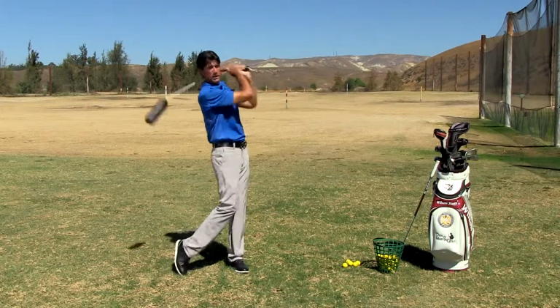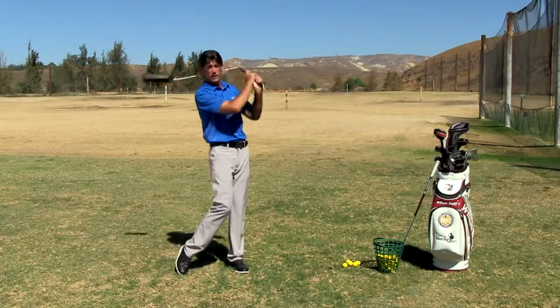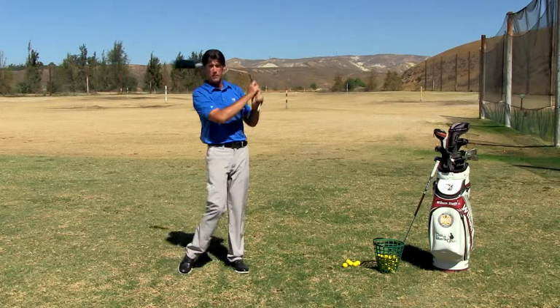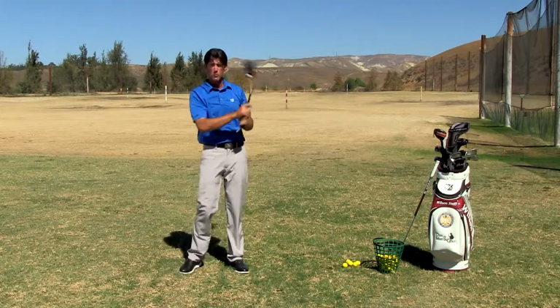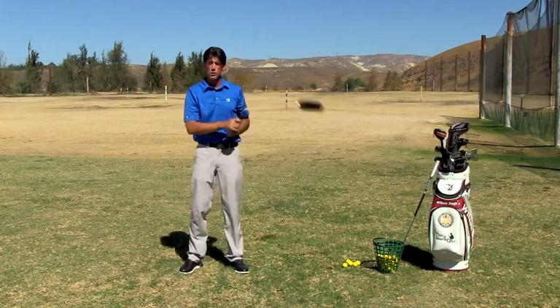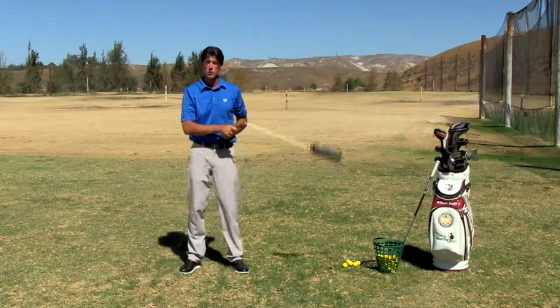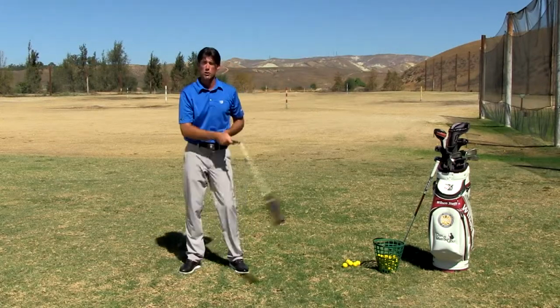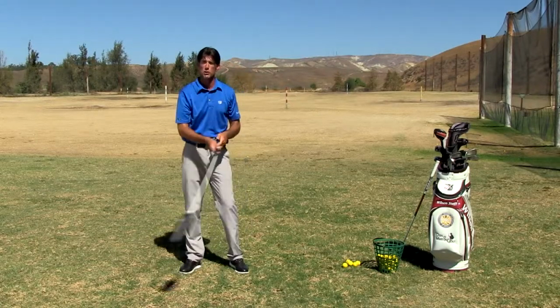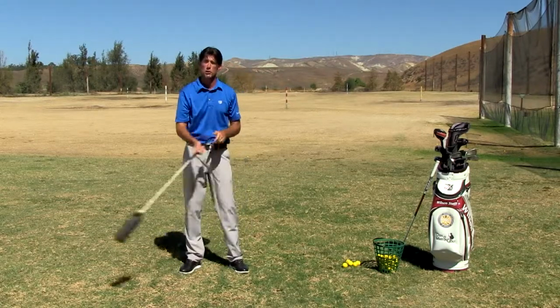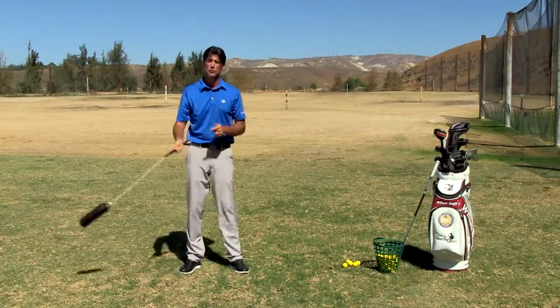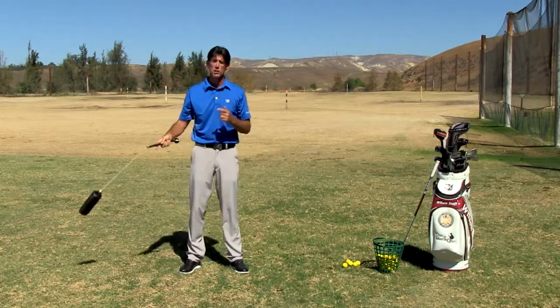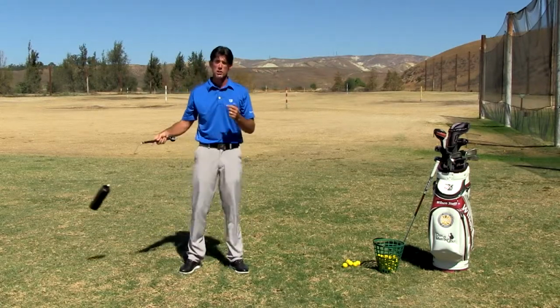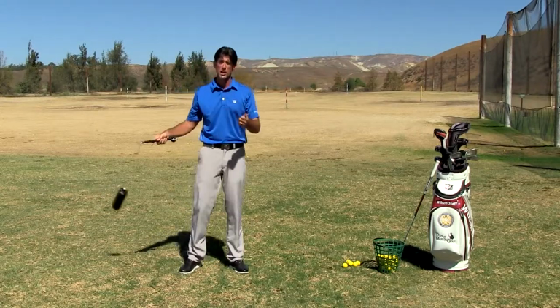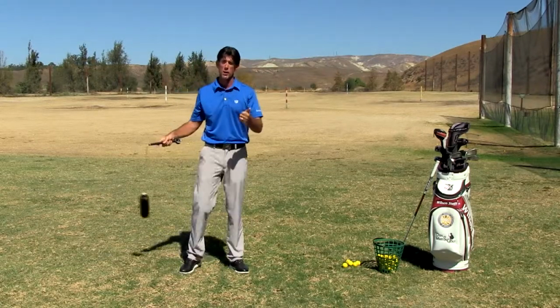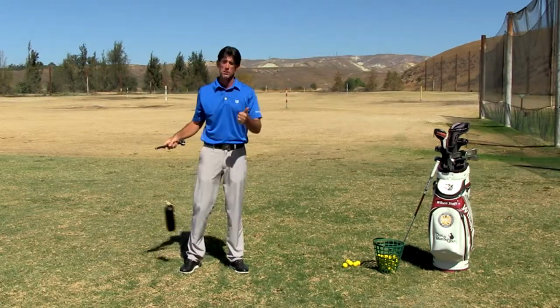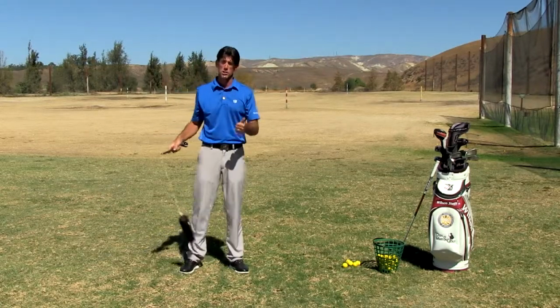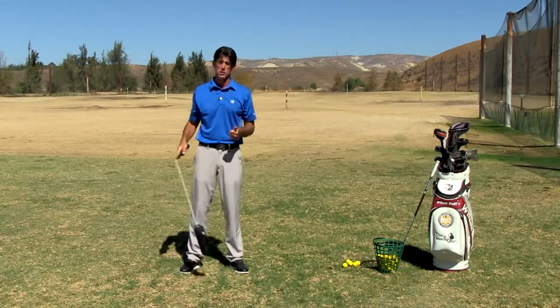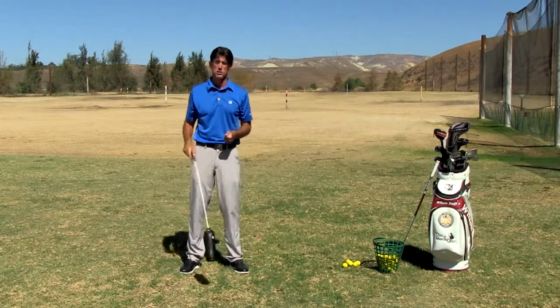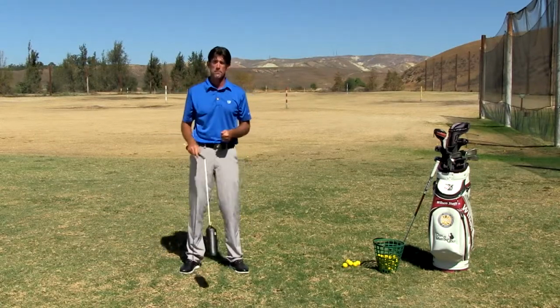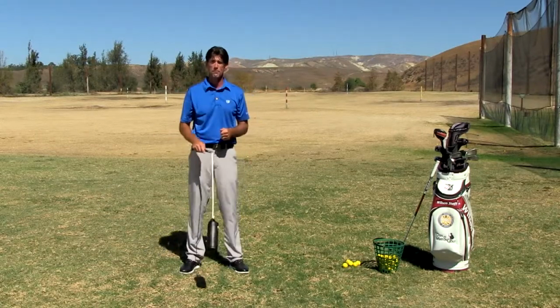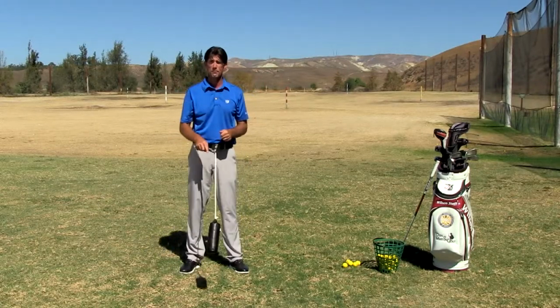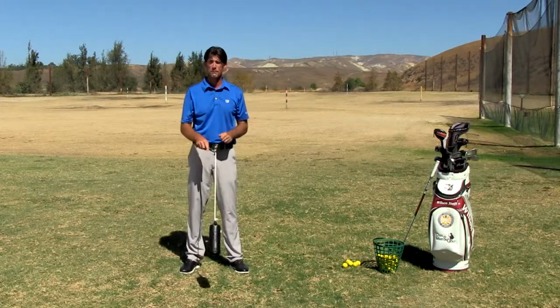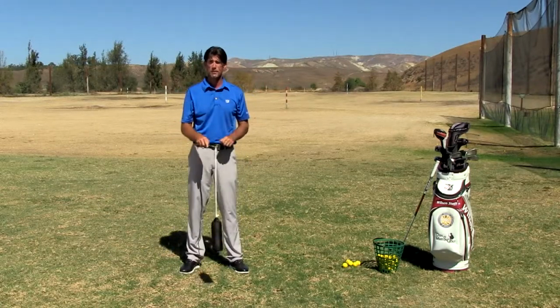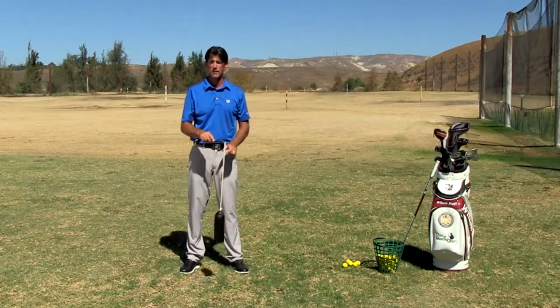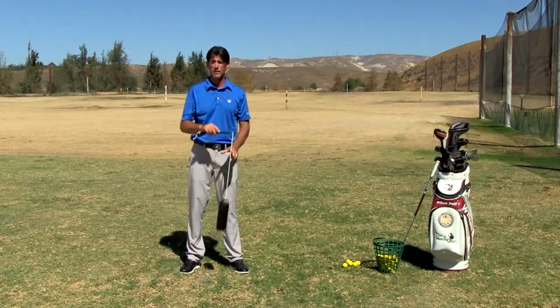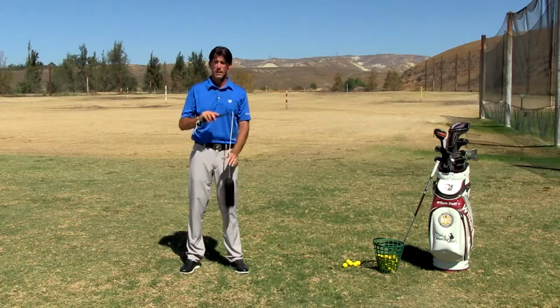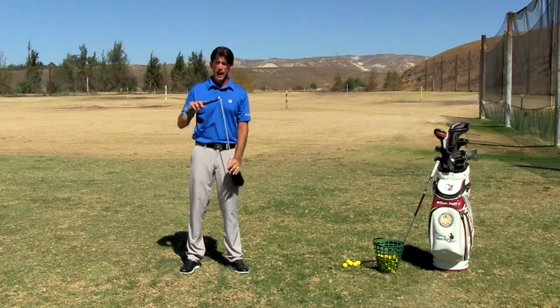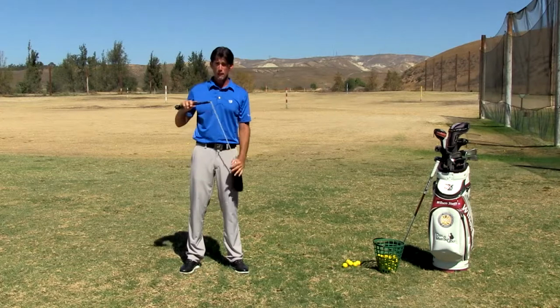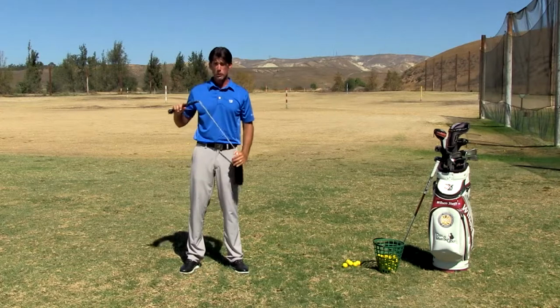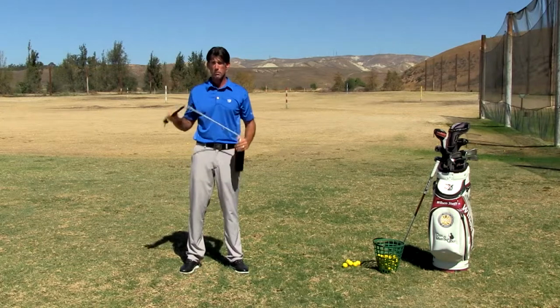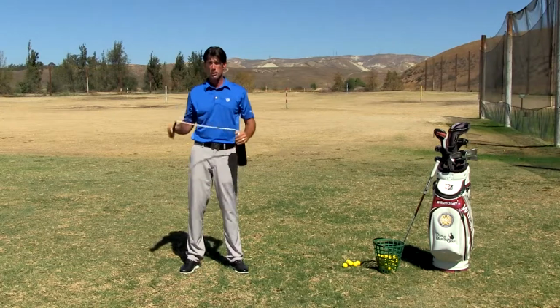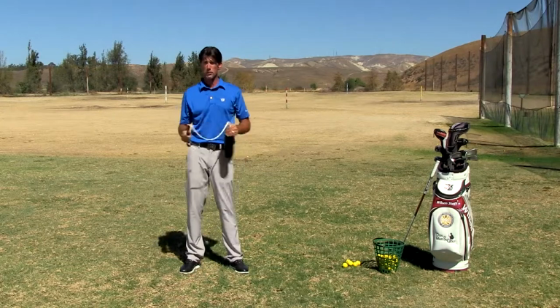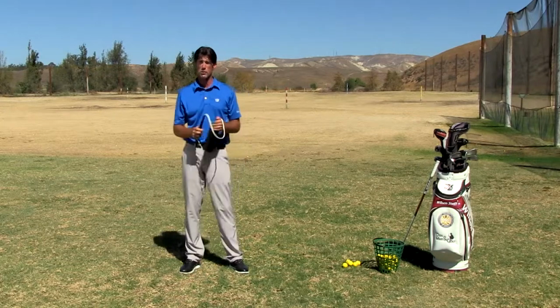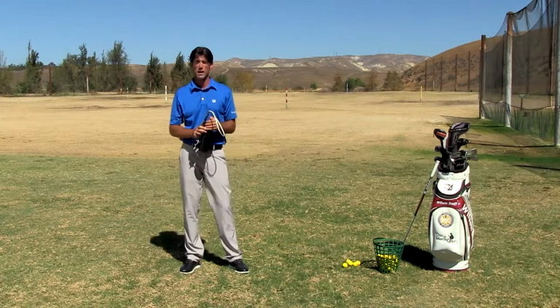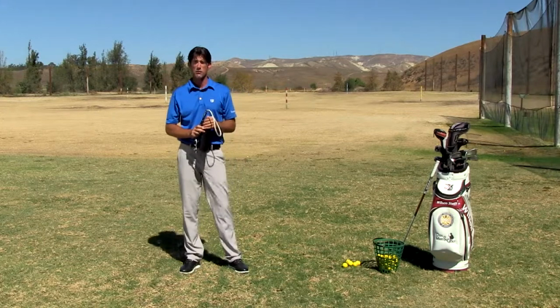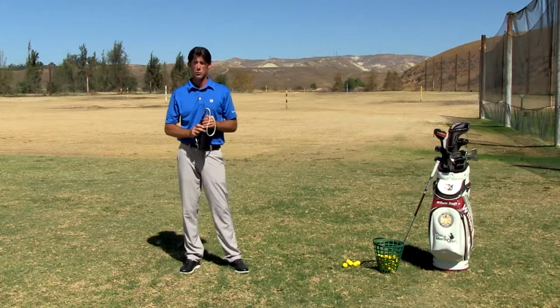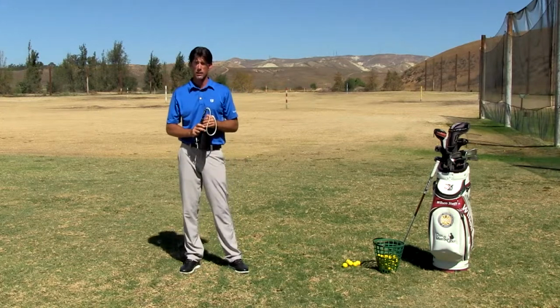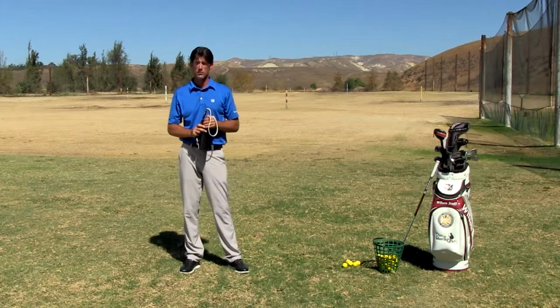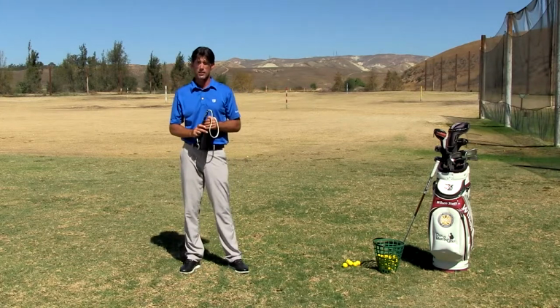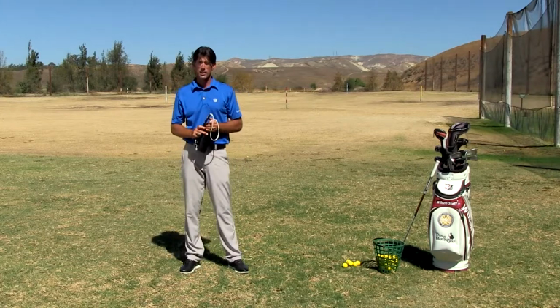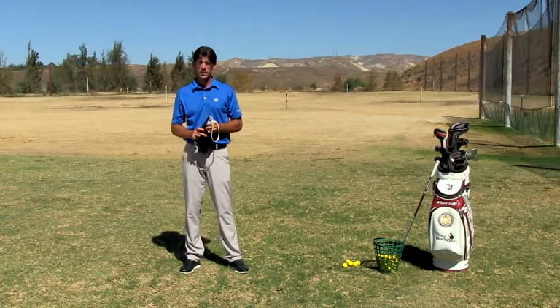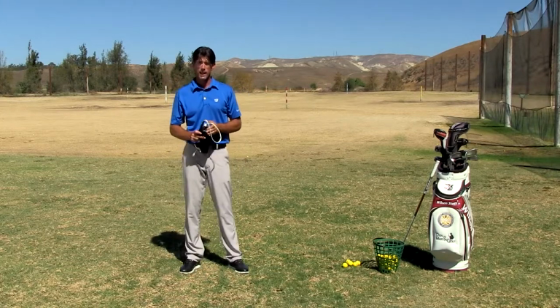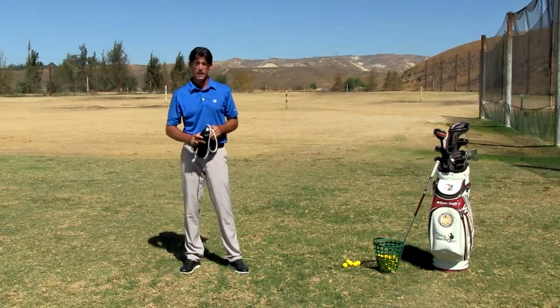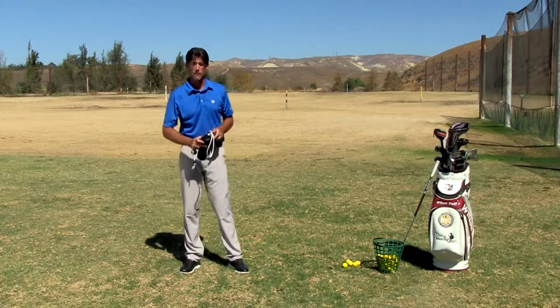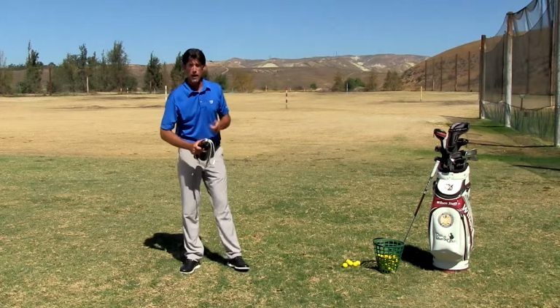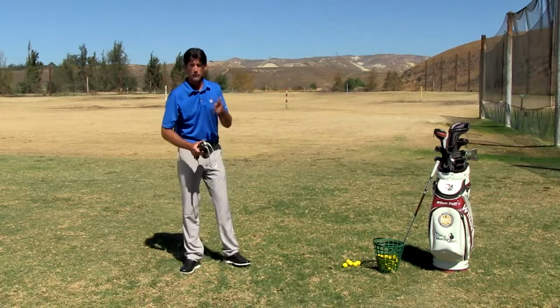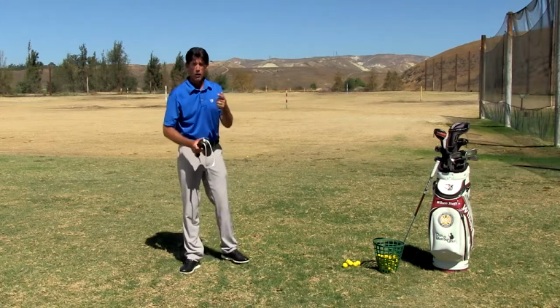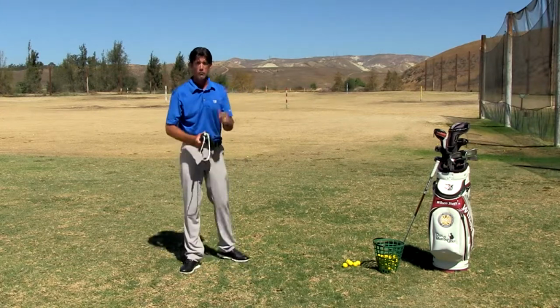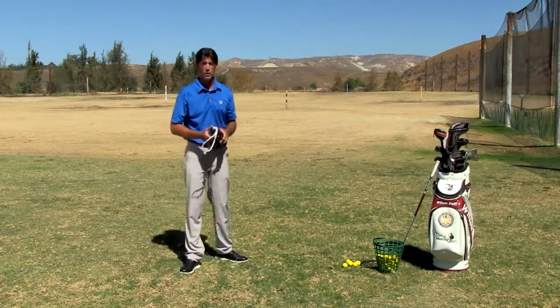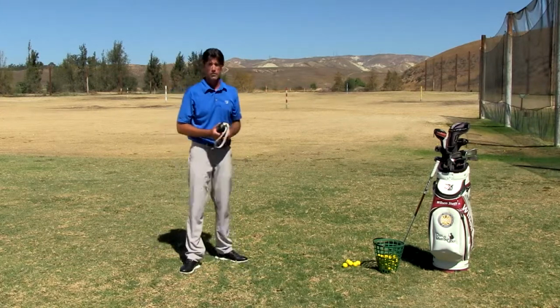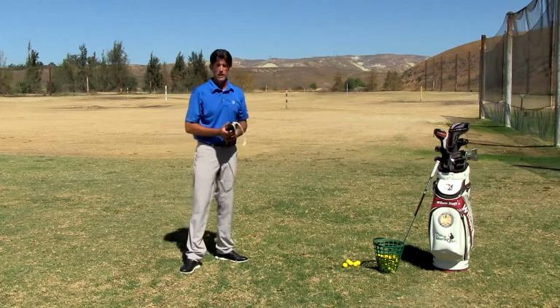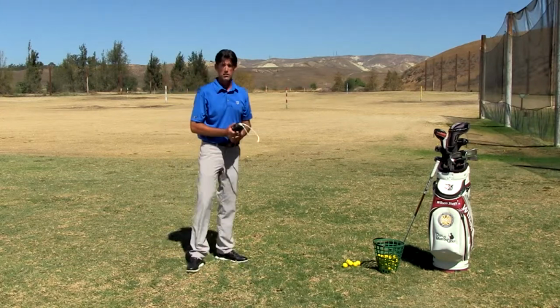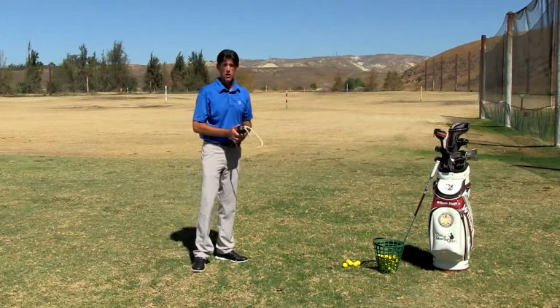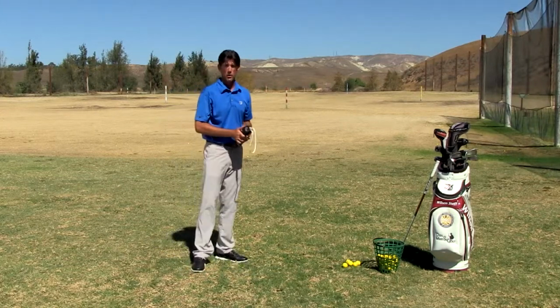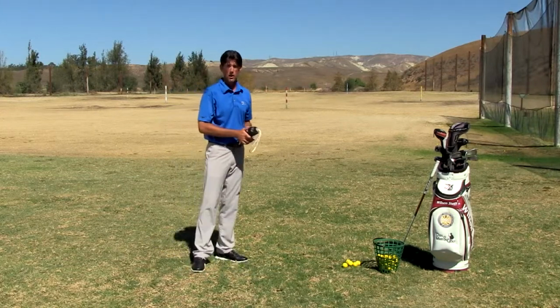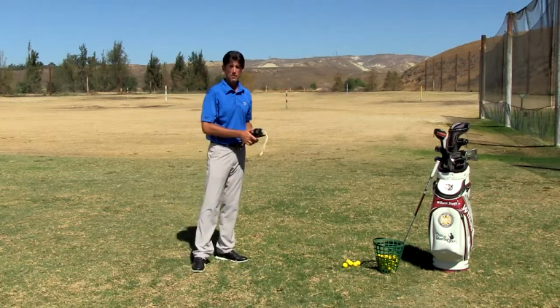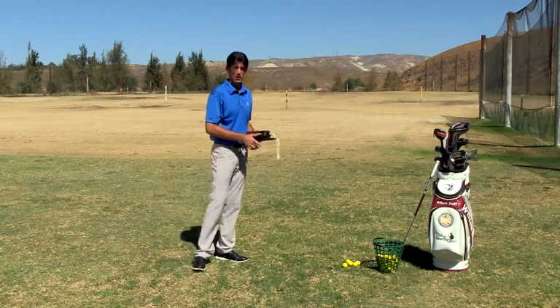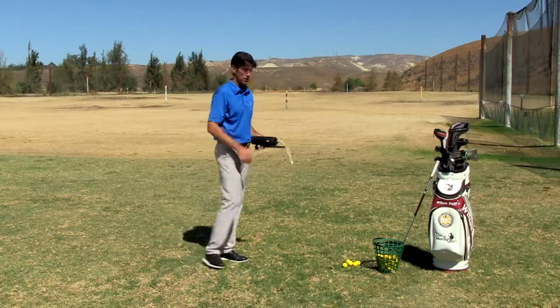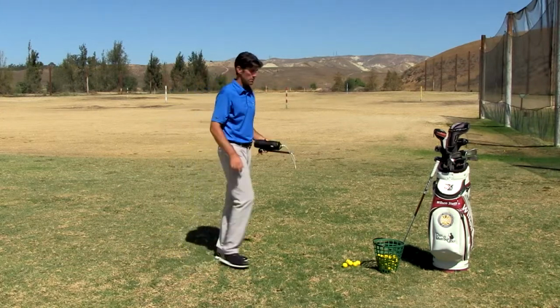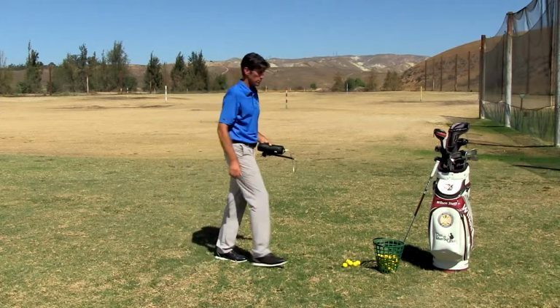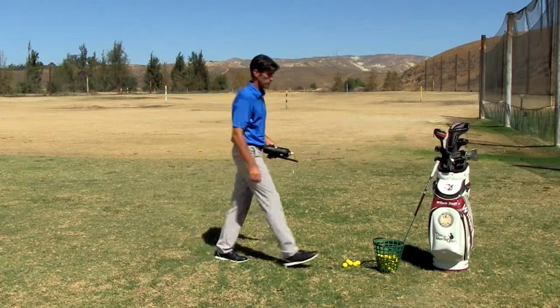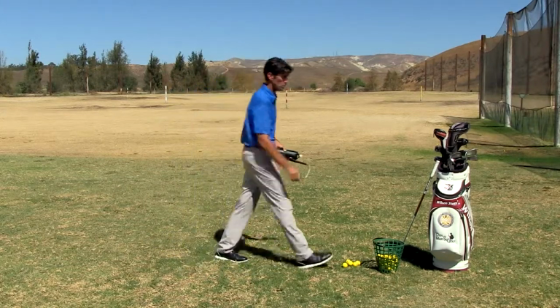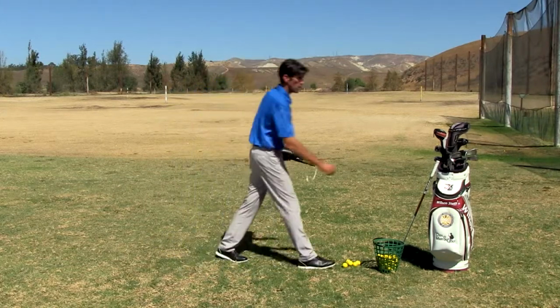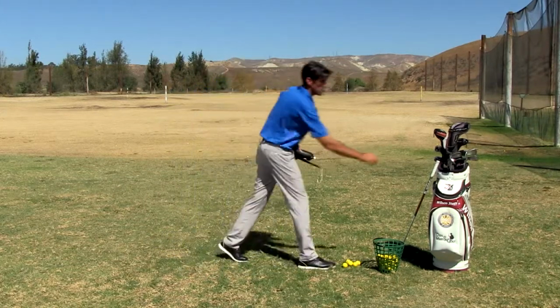Keep doing so until you've reached ten repetitions. After completing your ten swings, line up five golf balls like so, about a club head width apart.